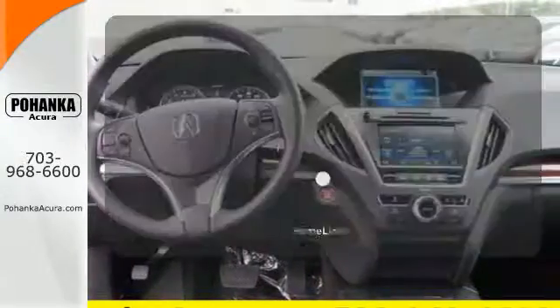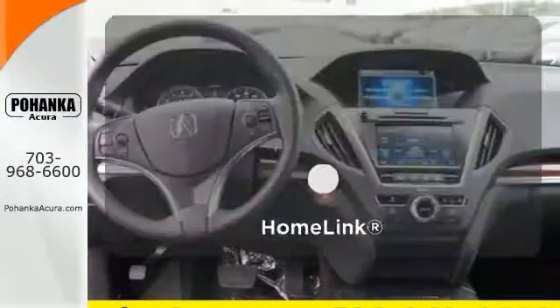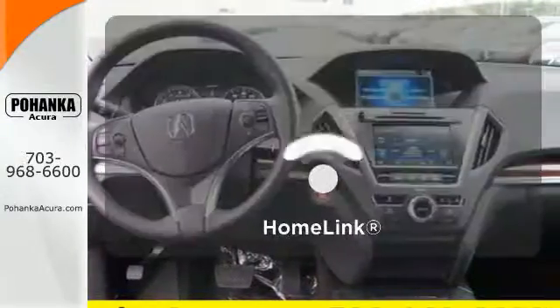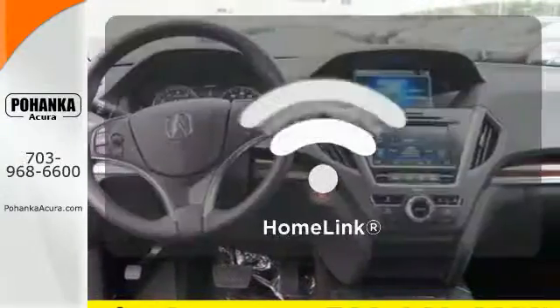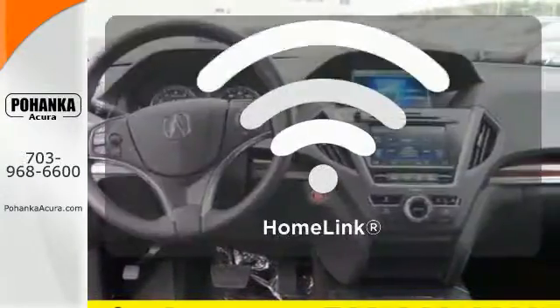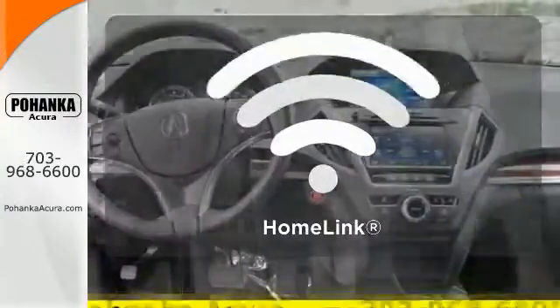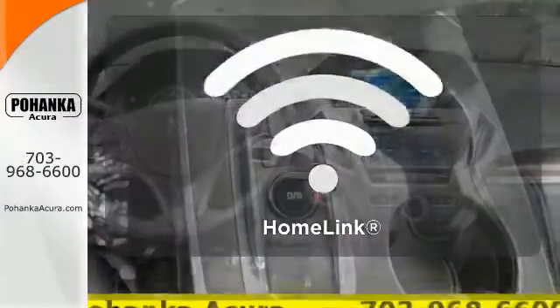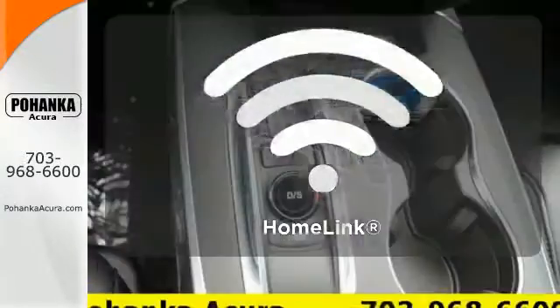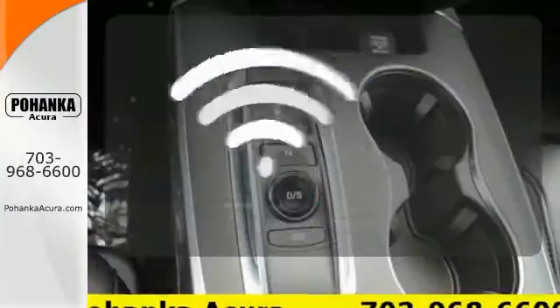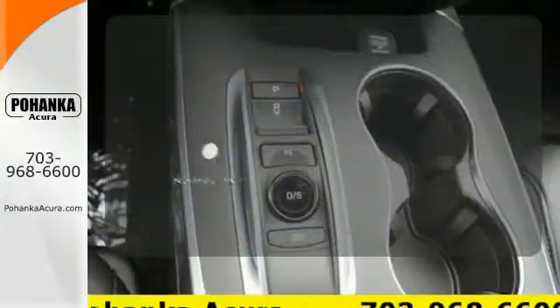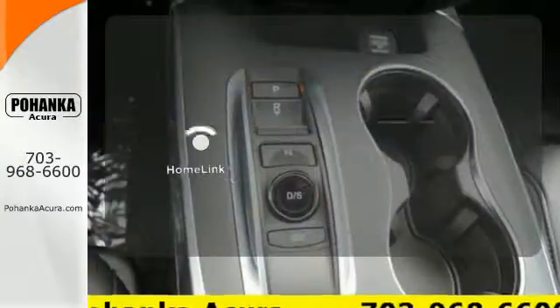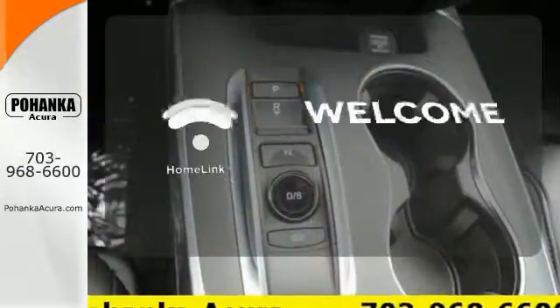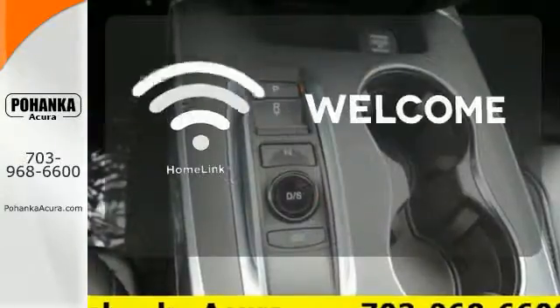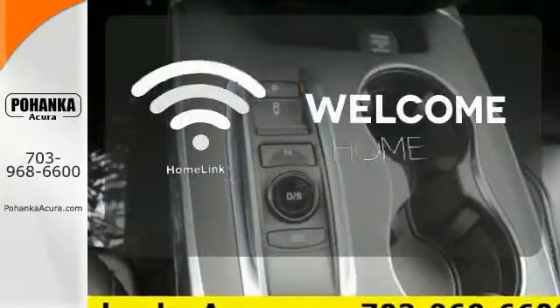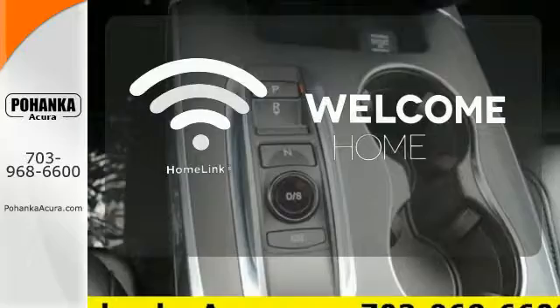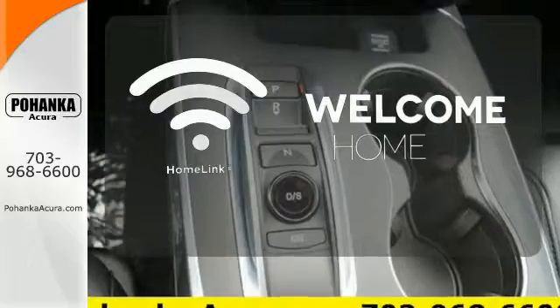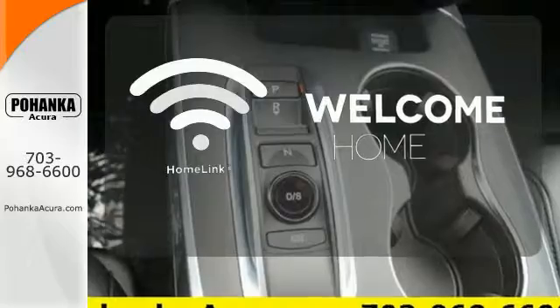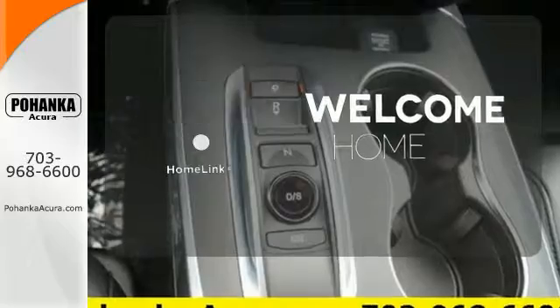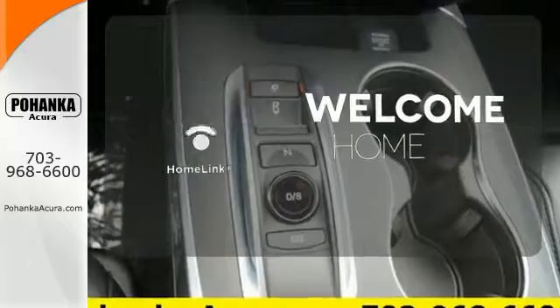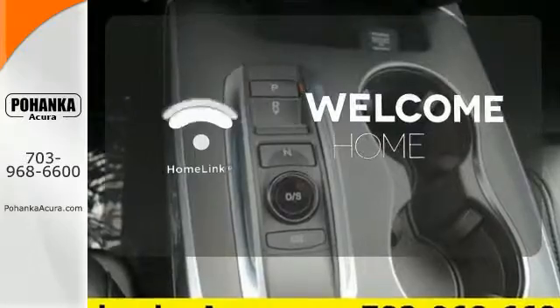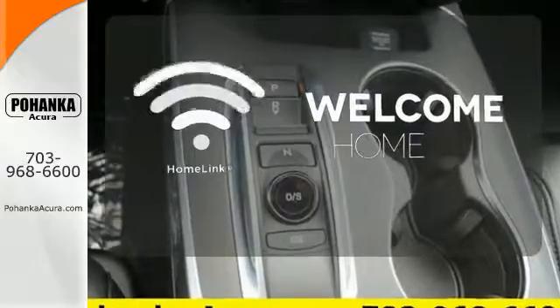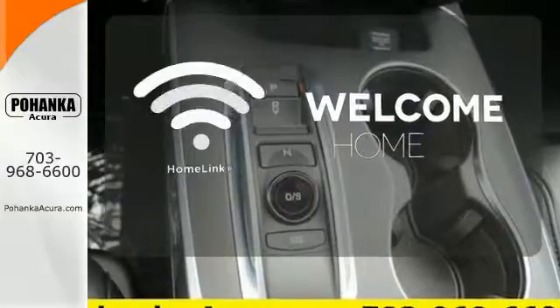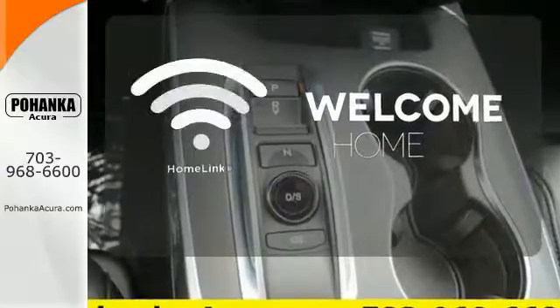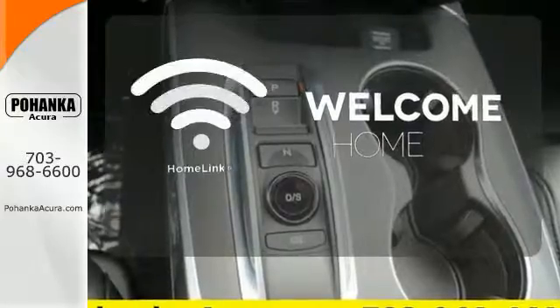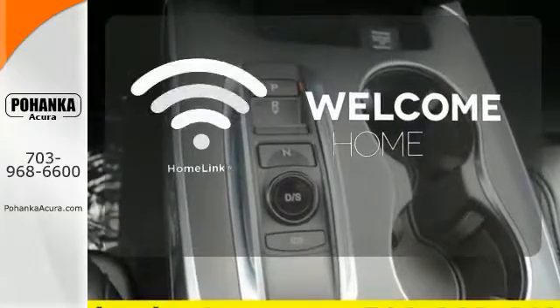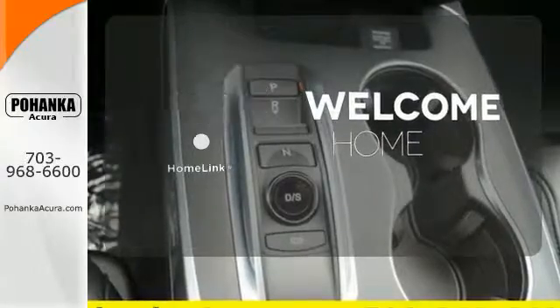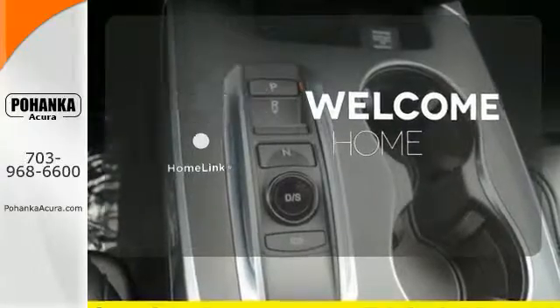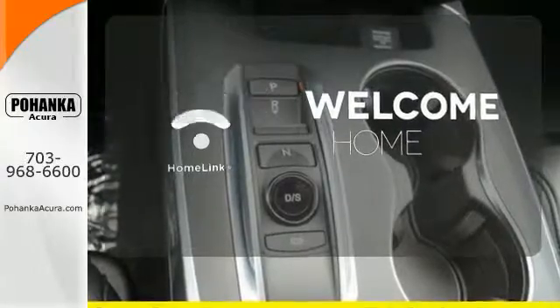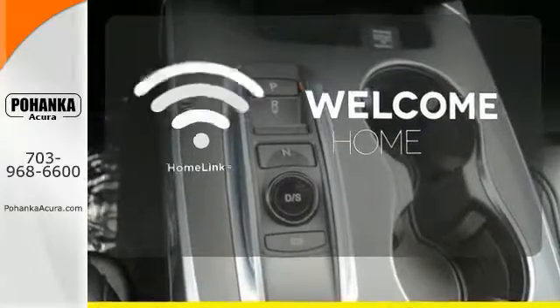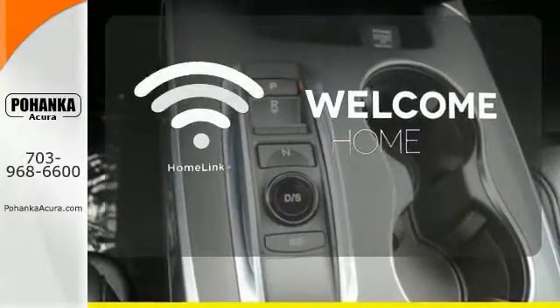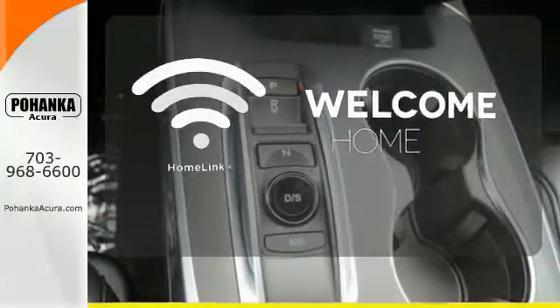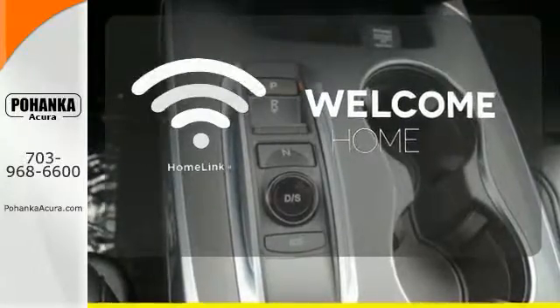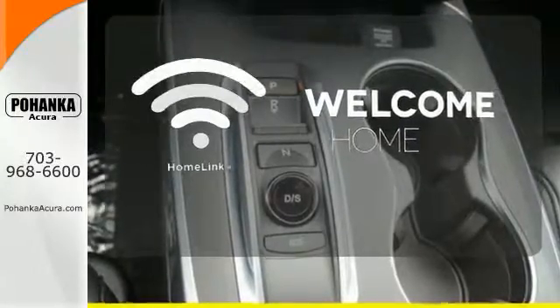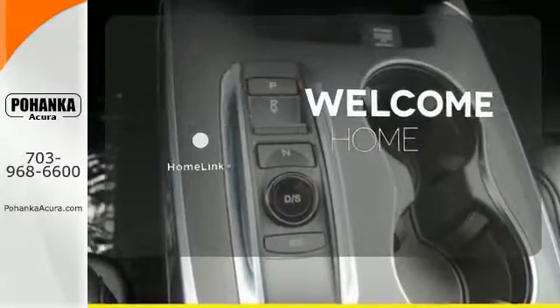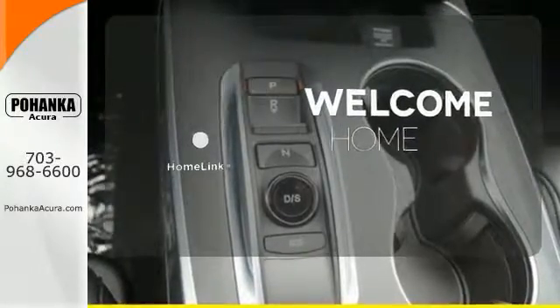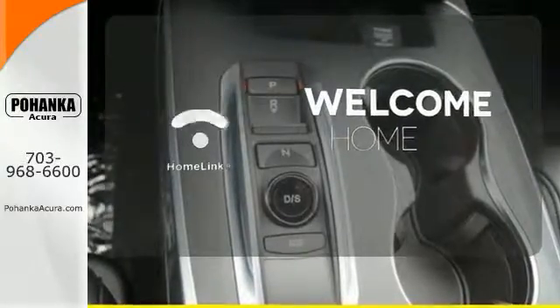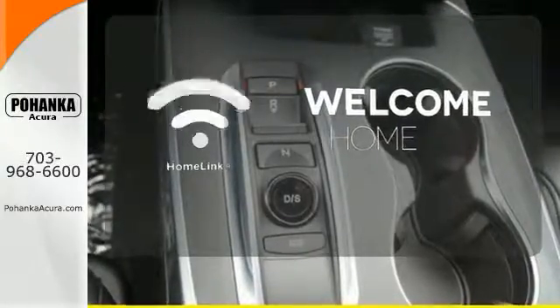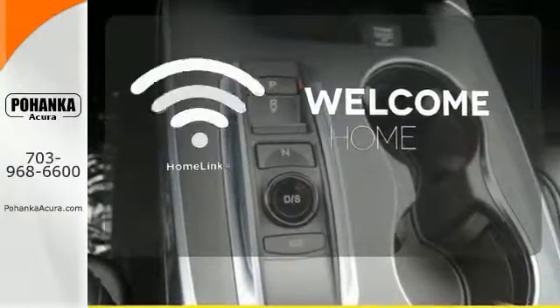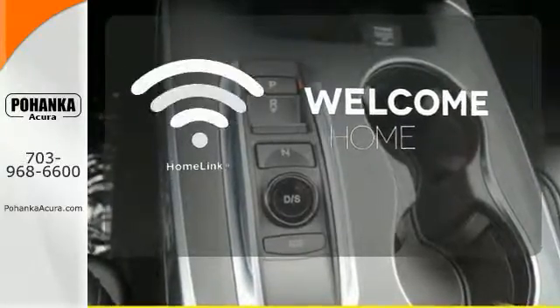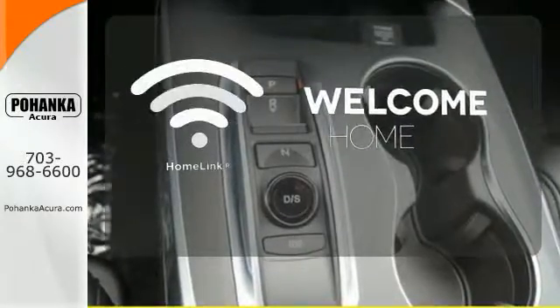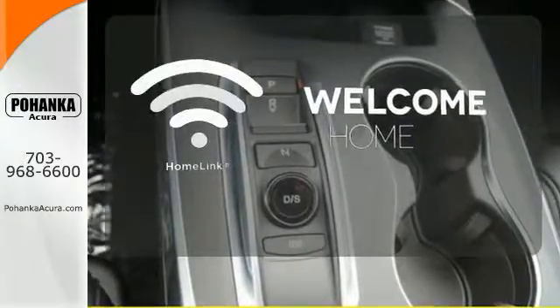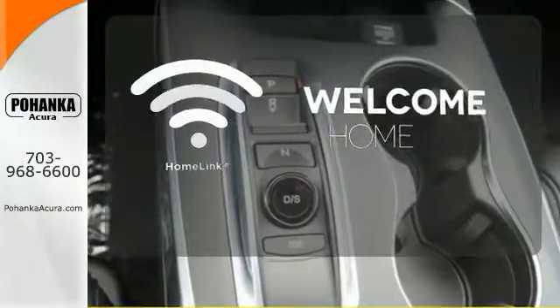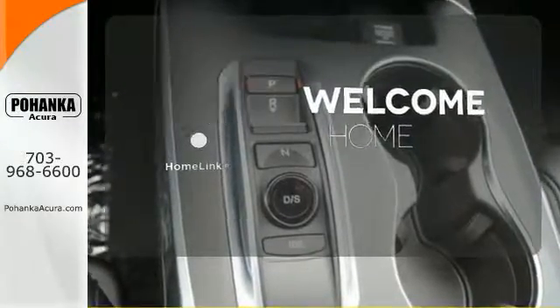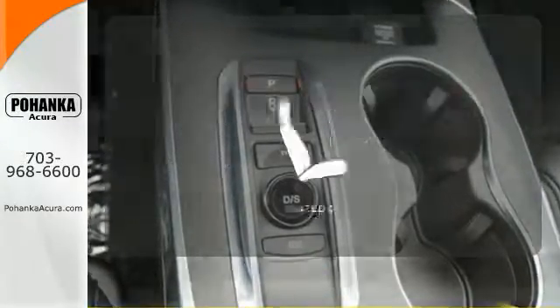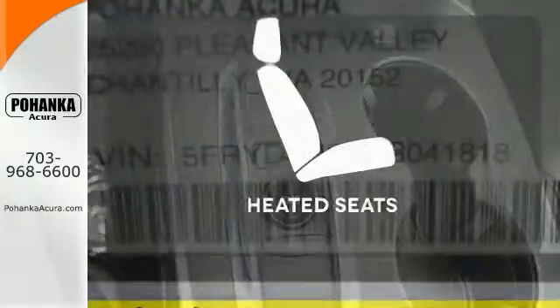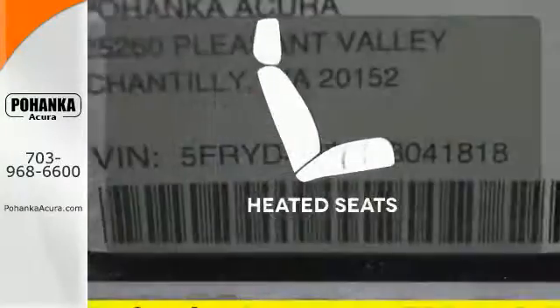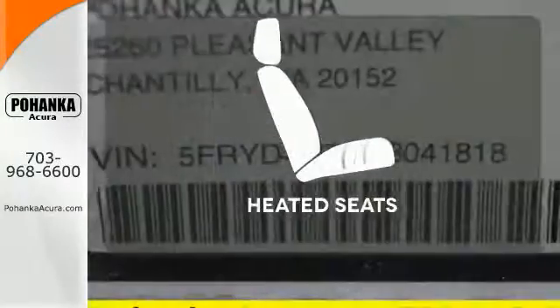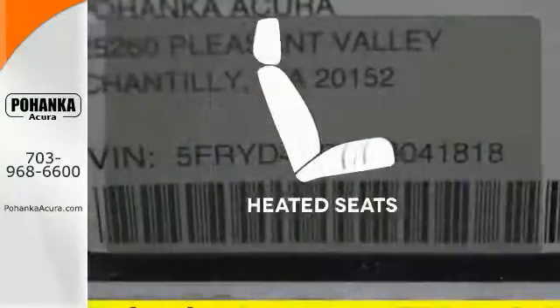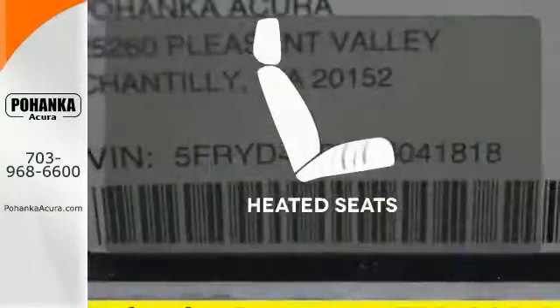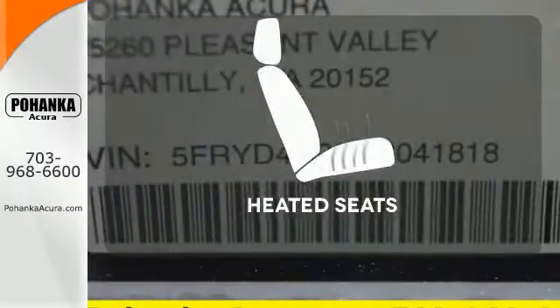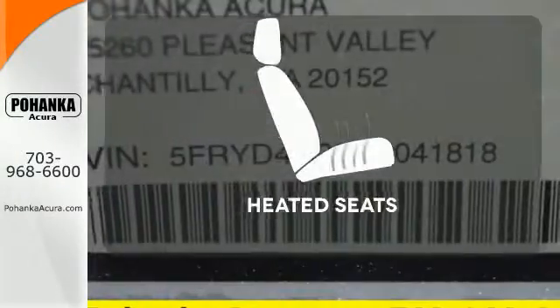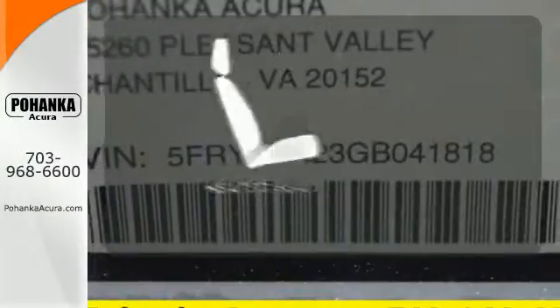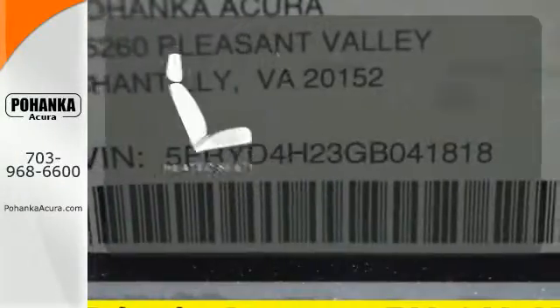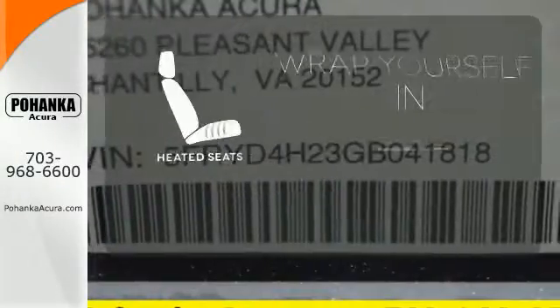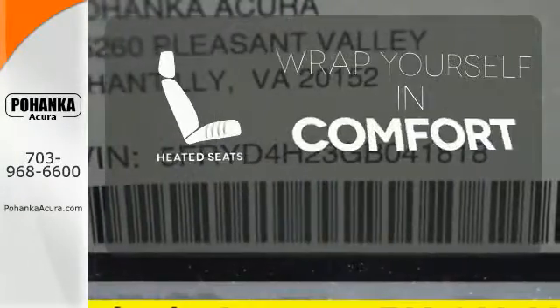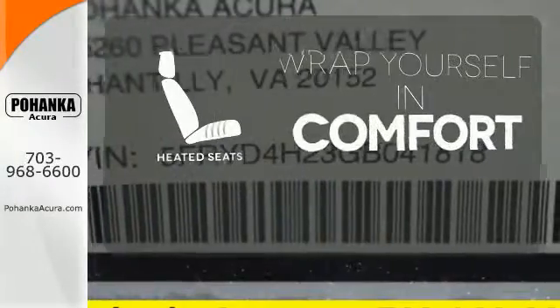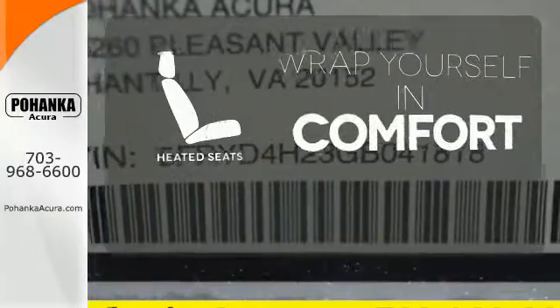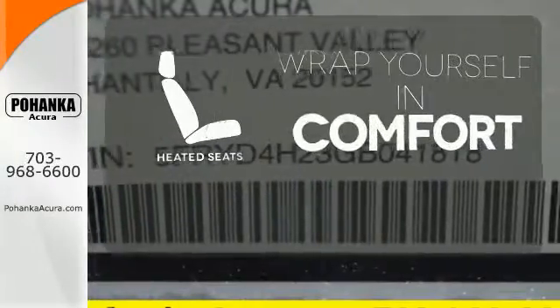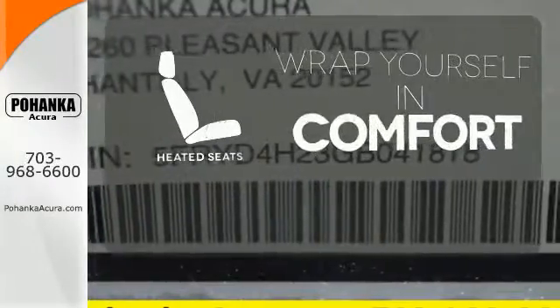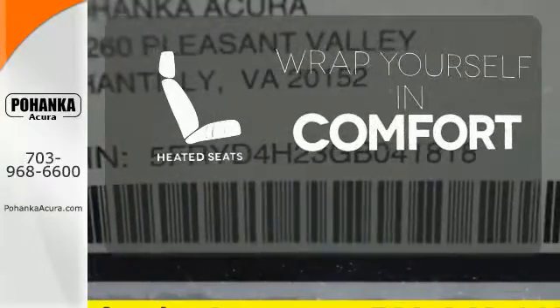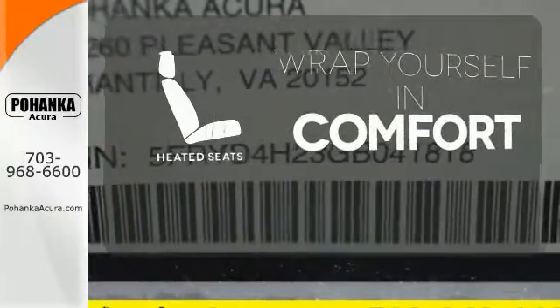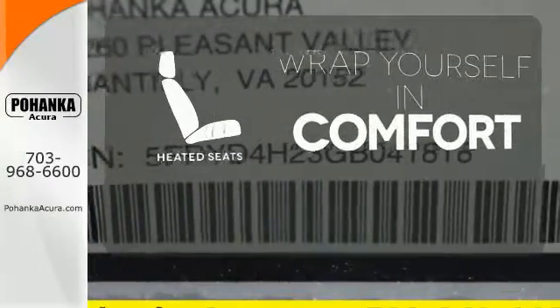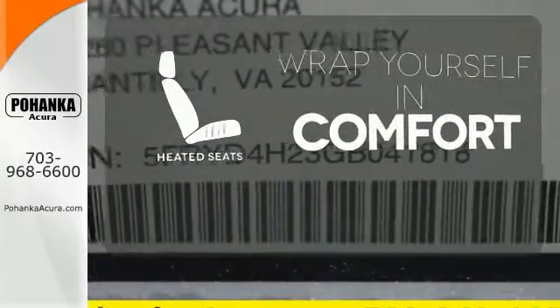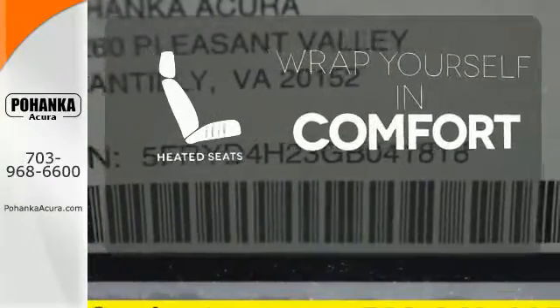Program garage door openers, gates, and lighting systems with HomeLink. Warm off the chills with the heated seats.